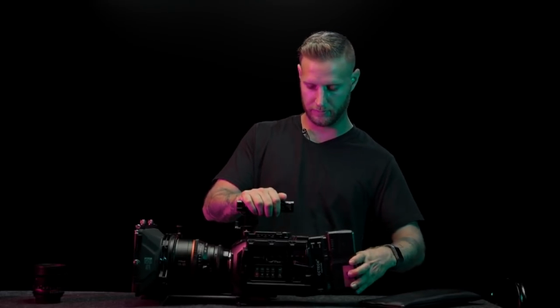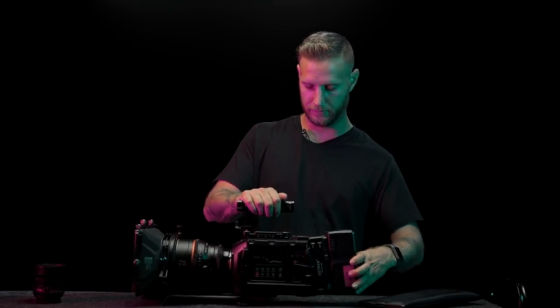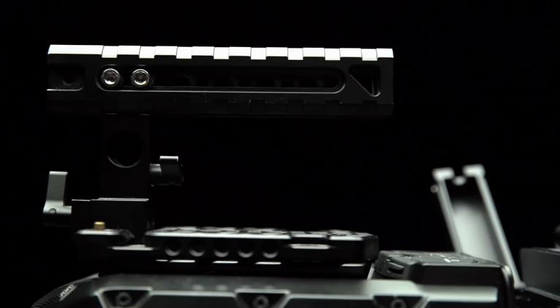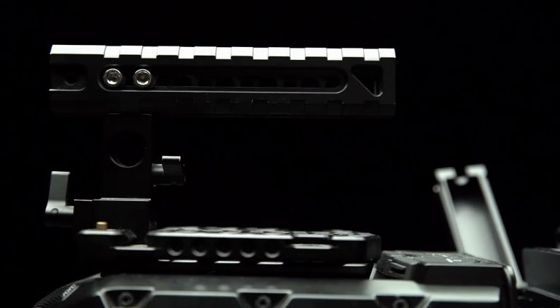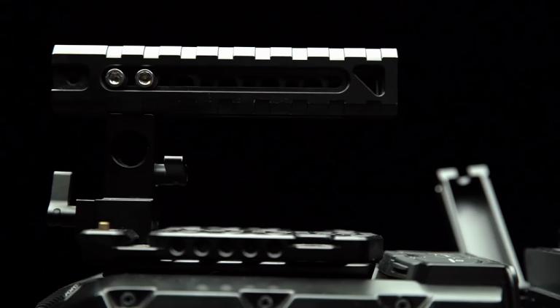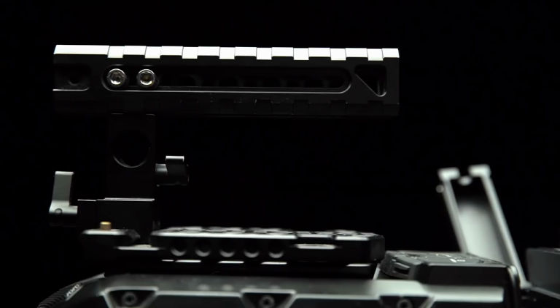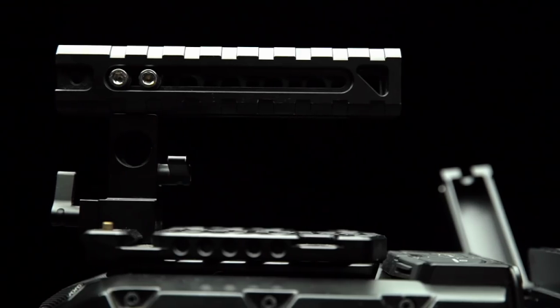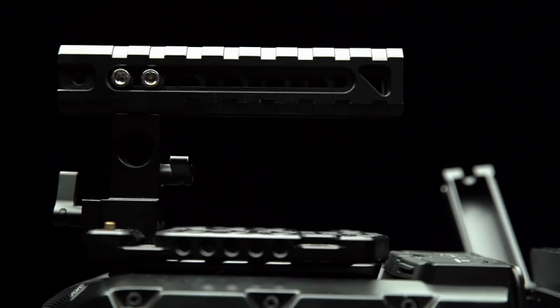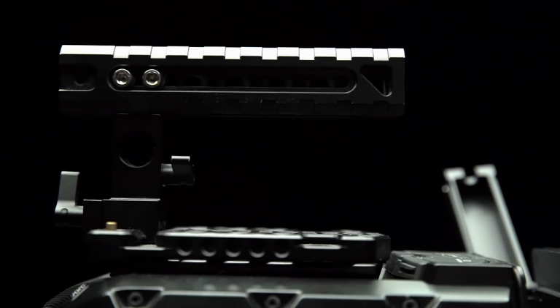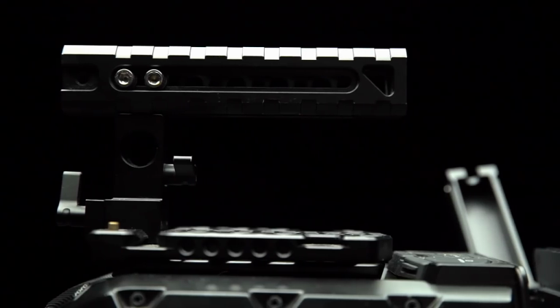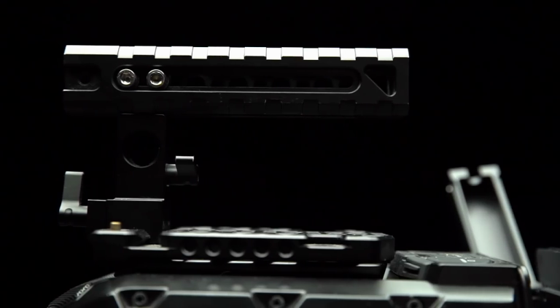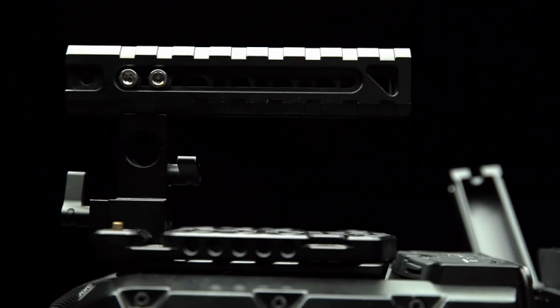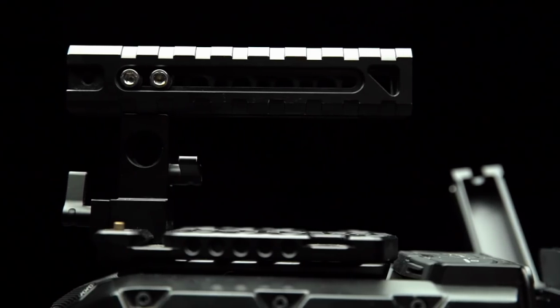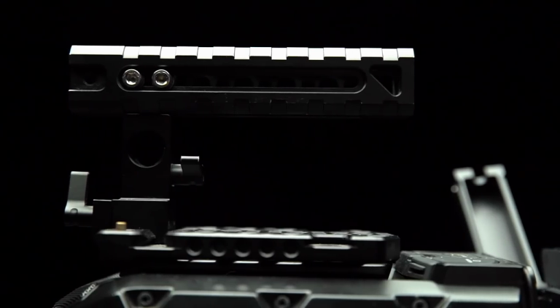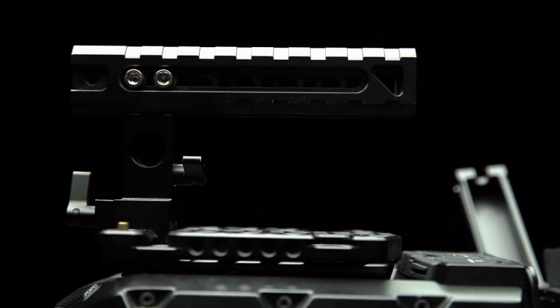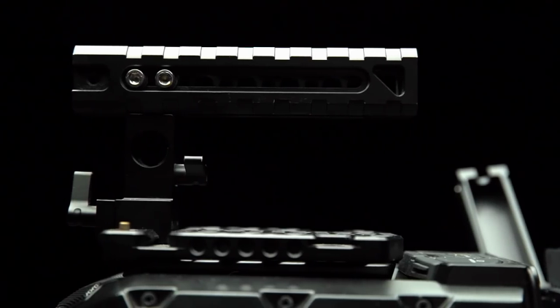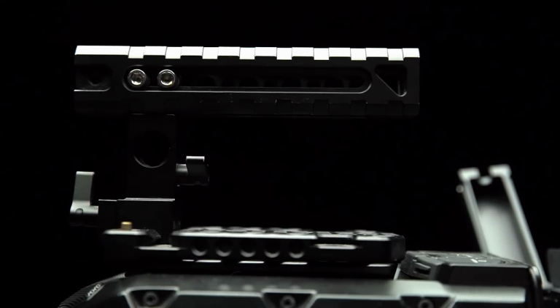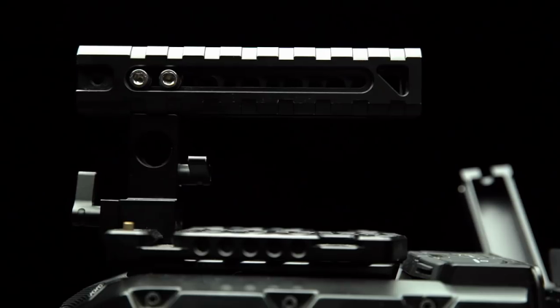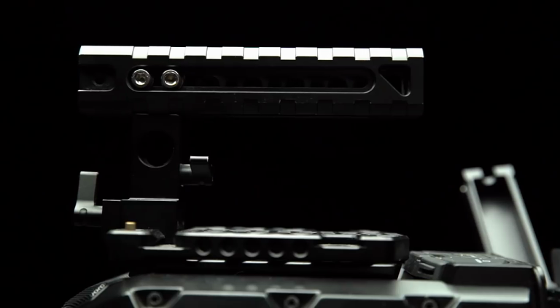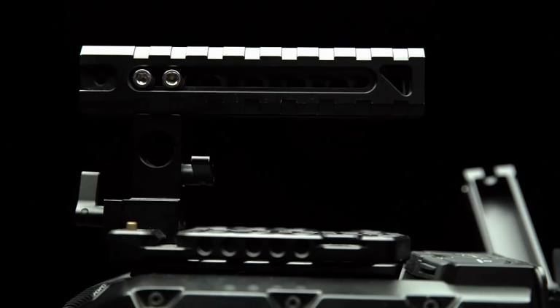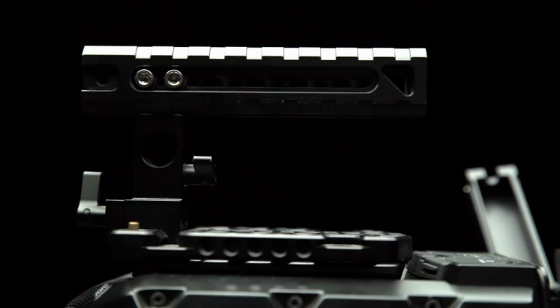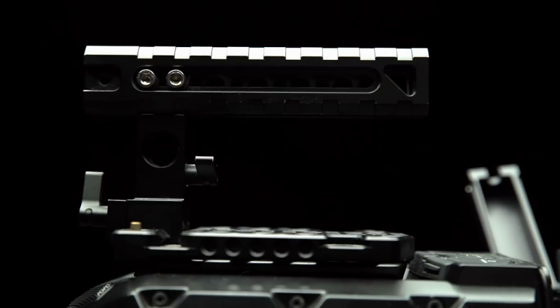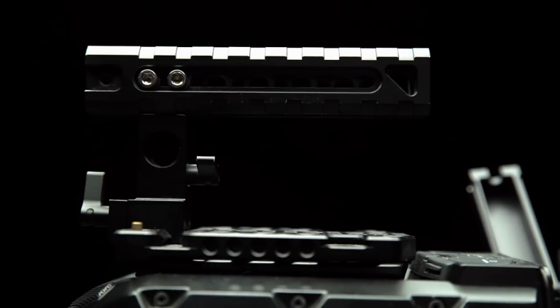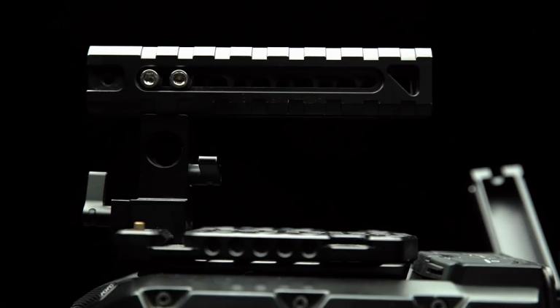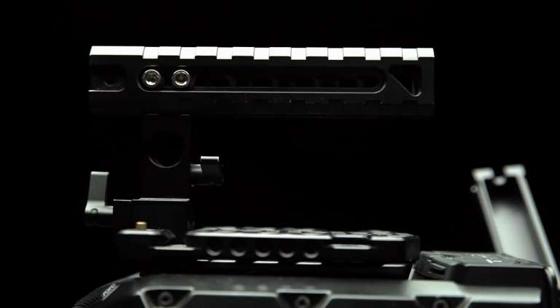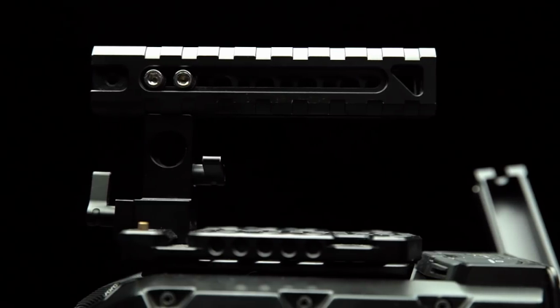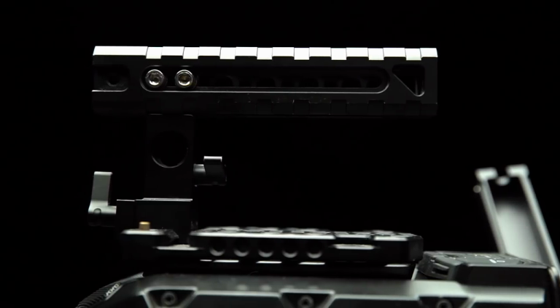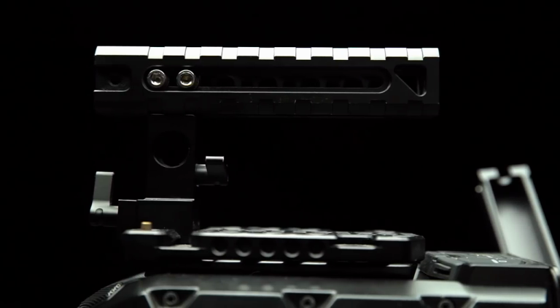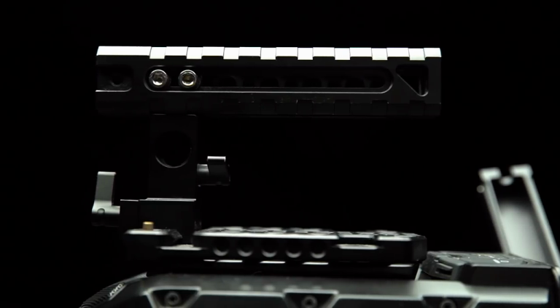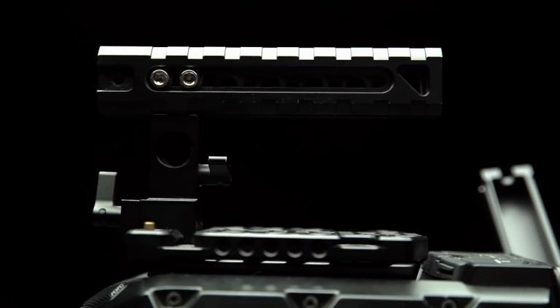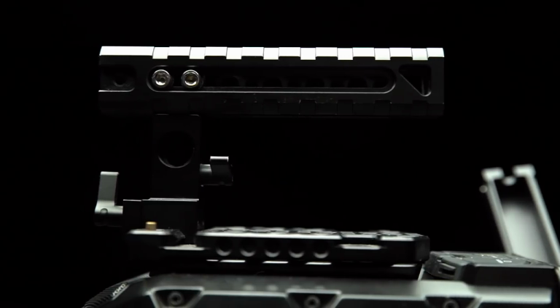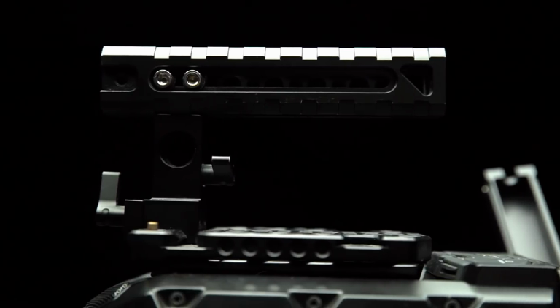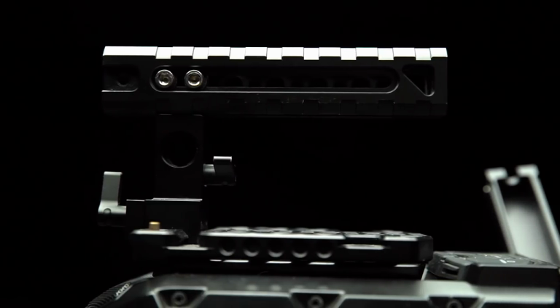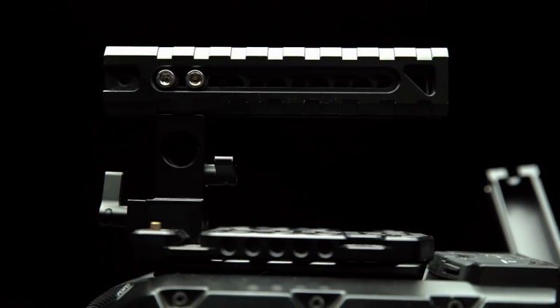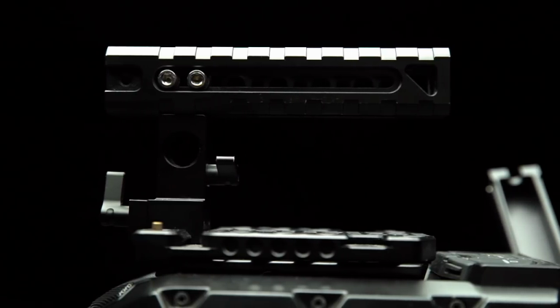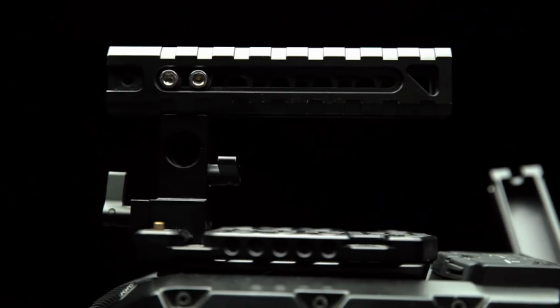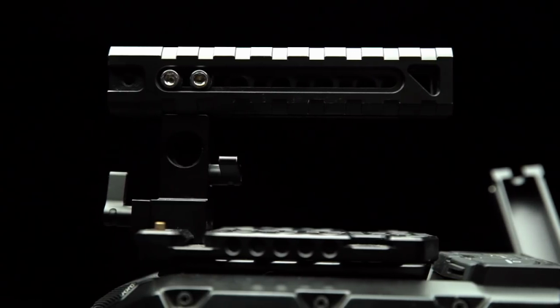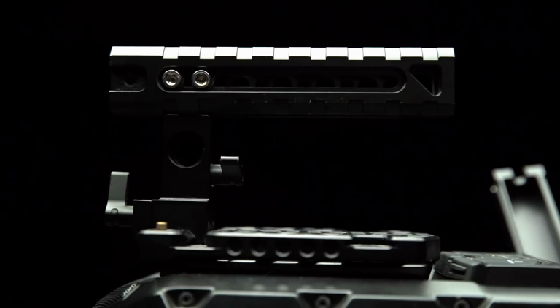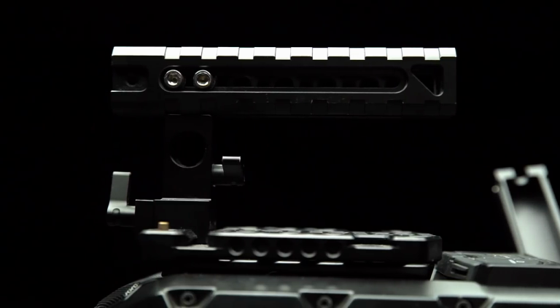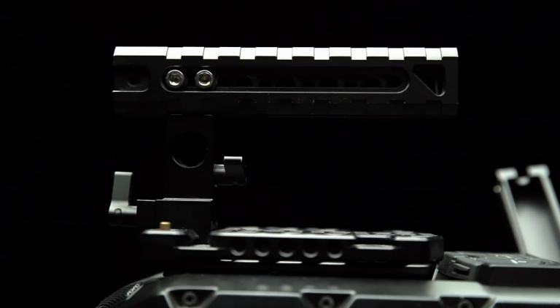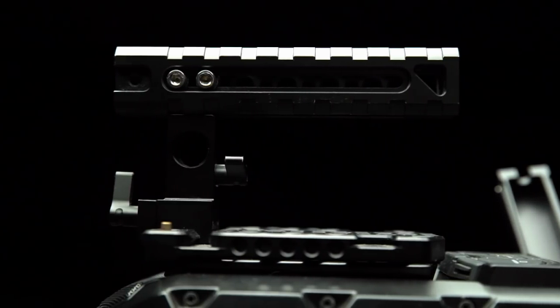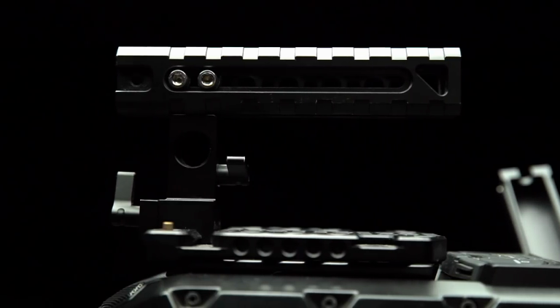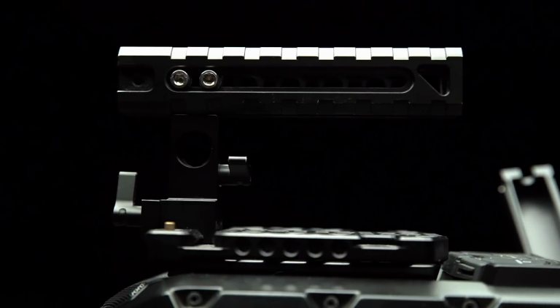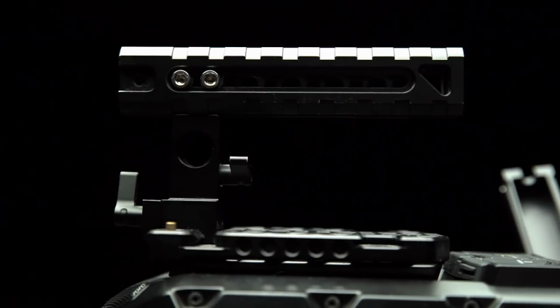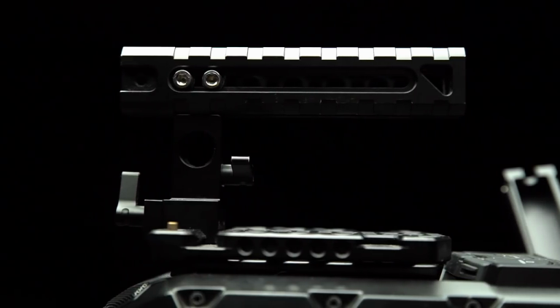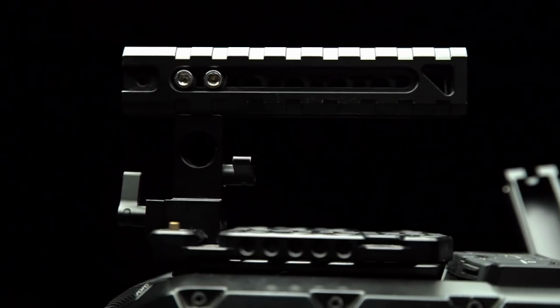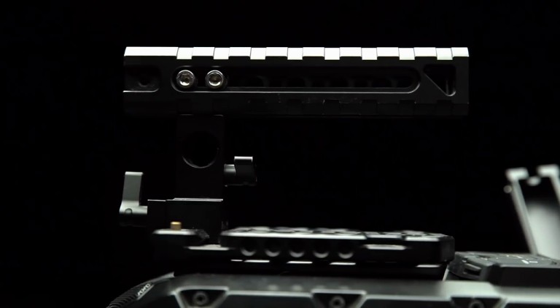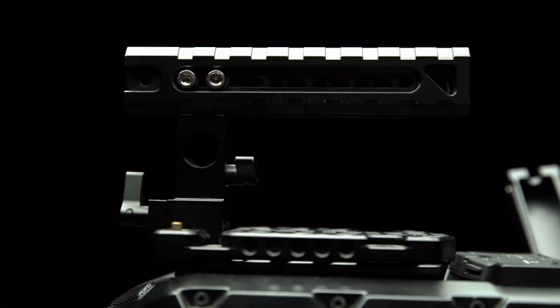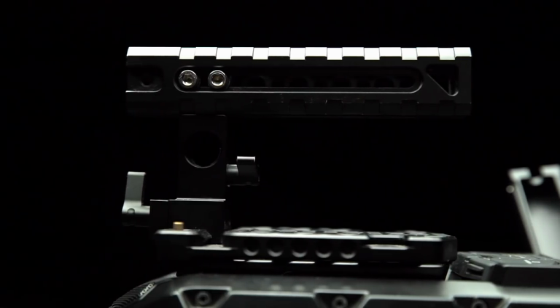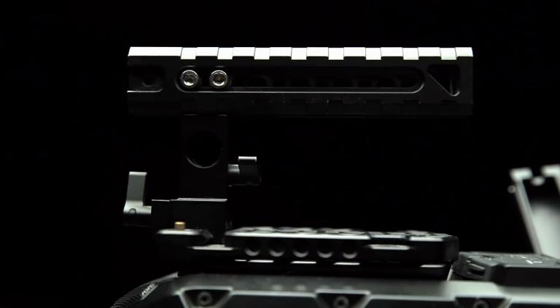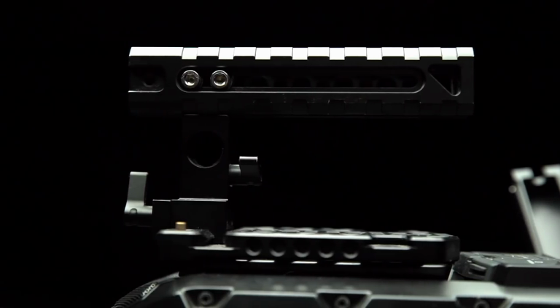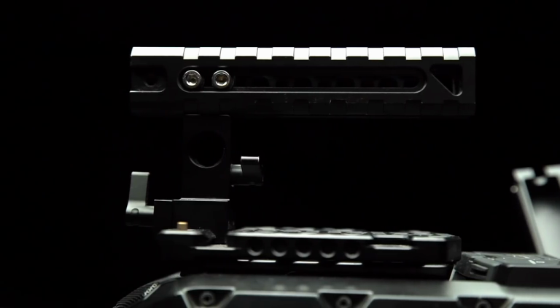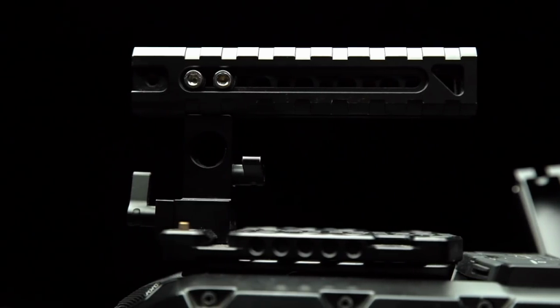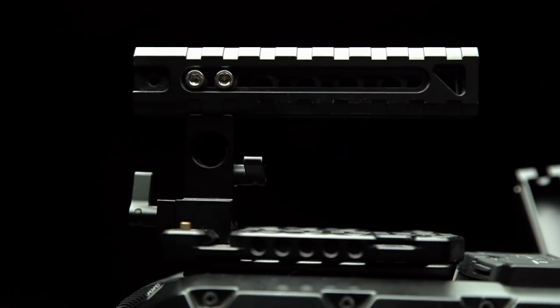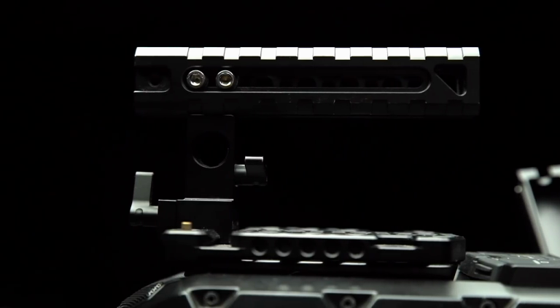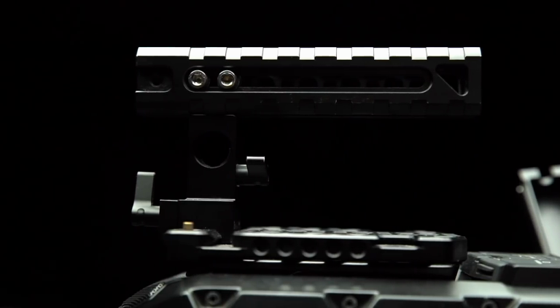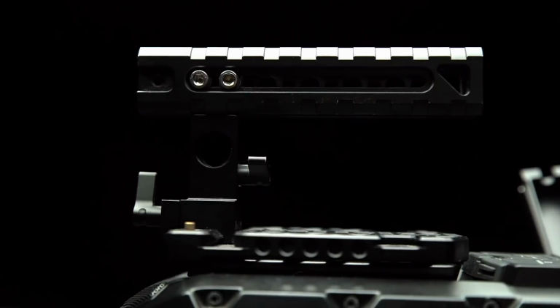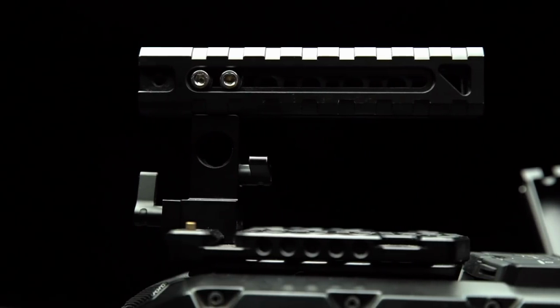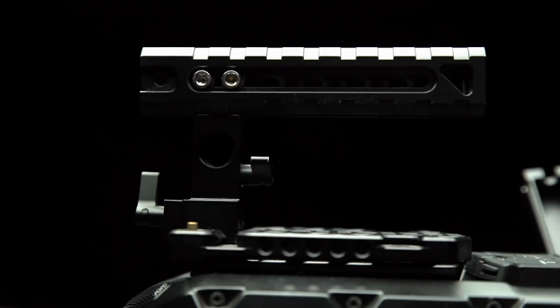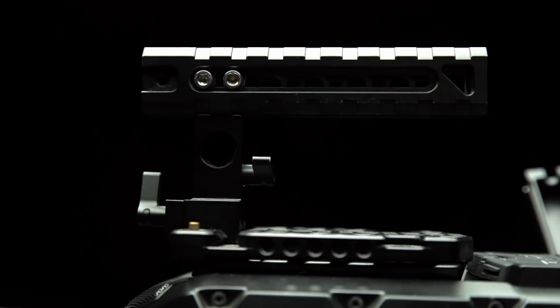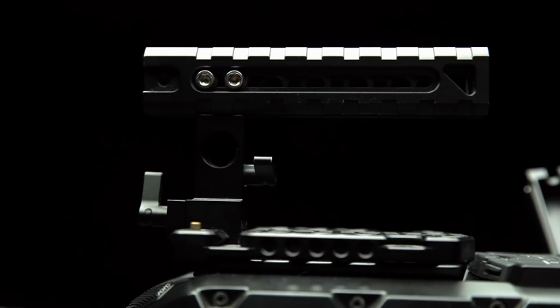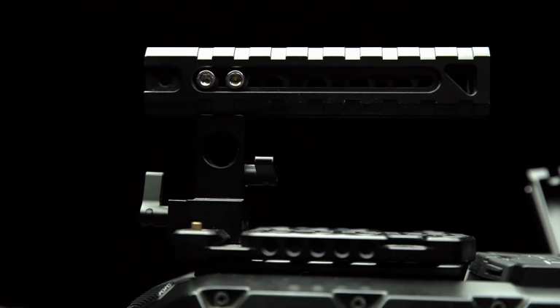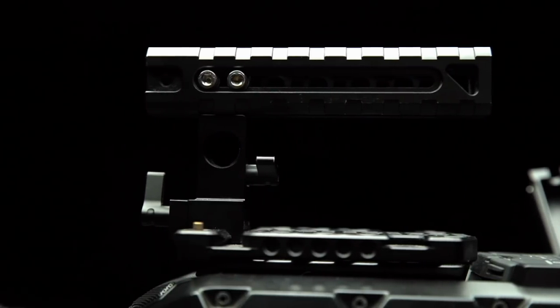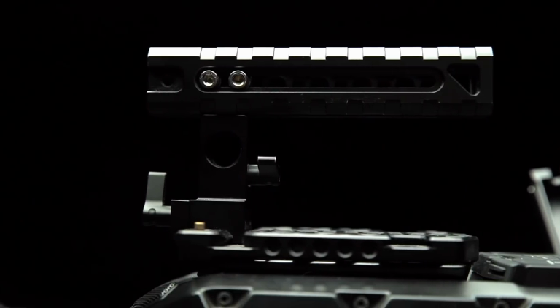The Small Rig top handle and cheese plate add a ton of mounting options for me and make it really easy to add wireless transmission or microphones if I need.